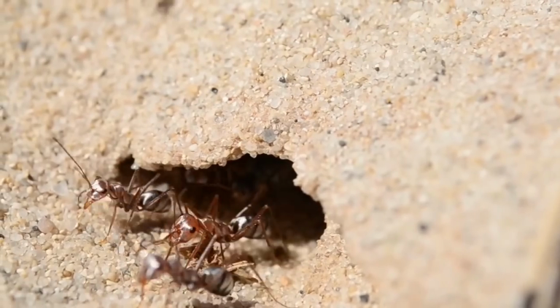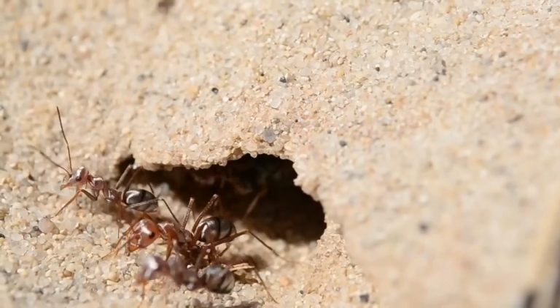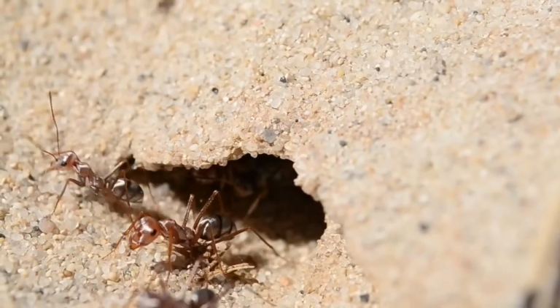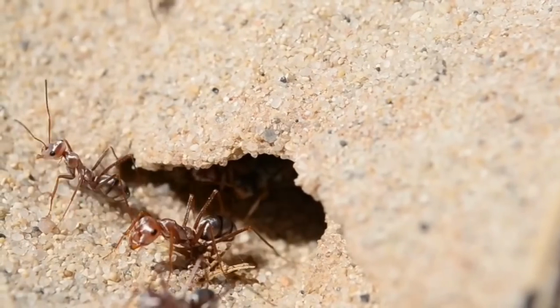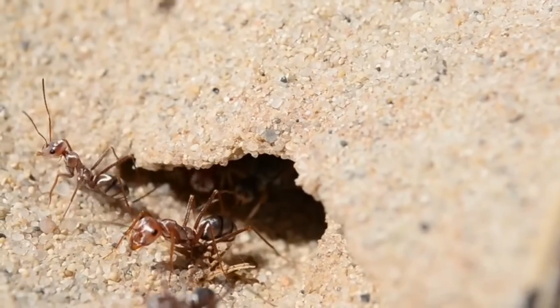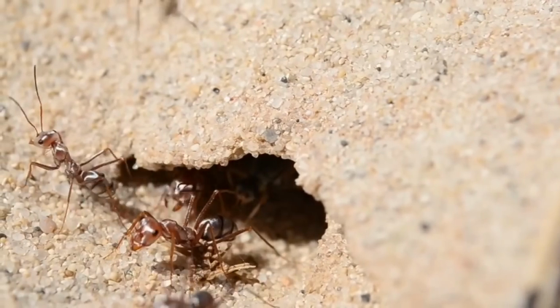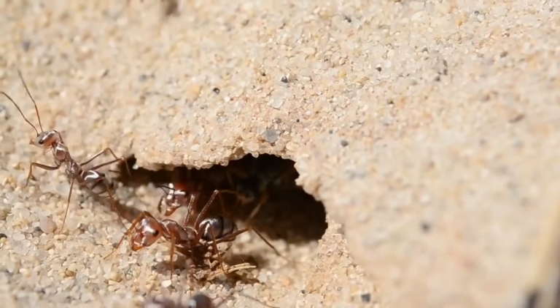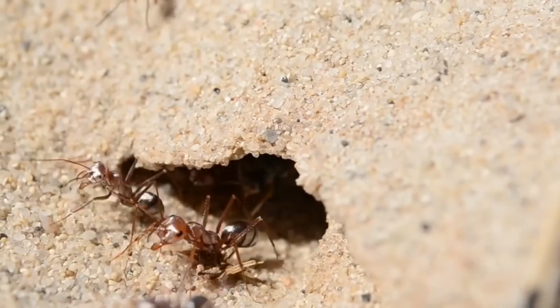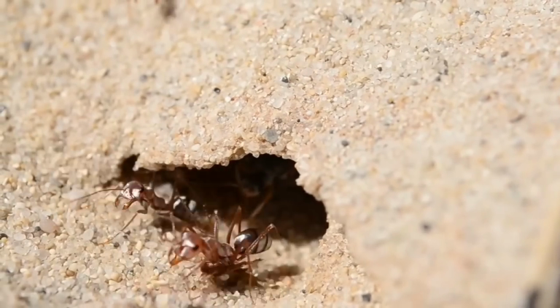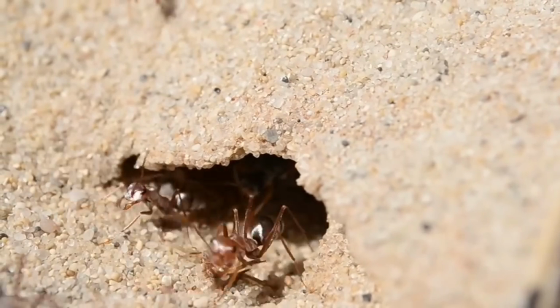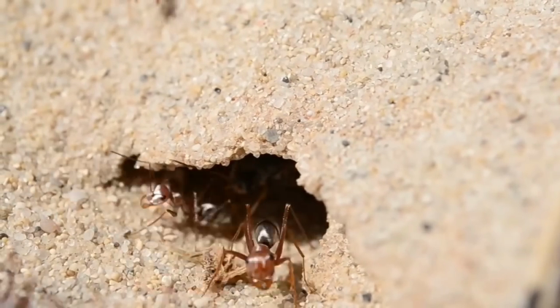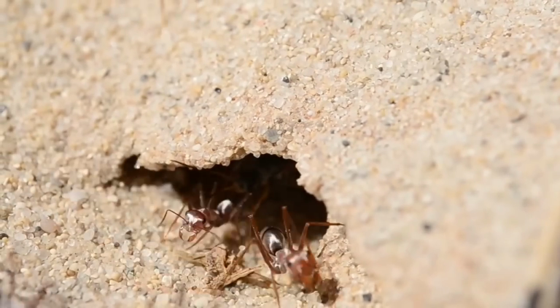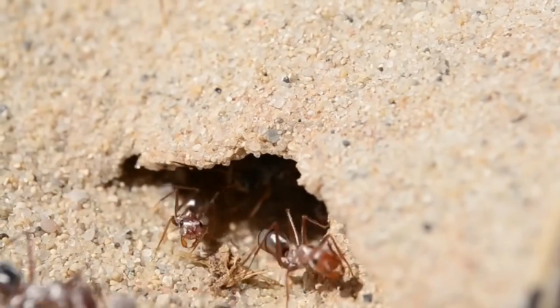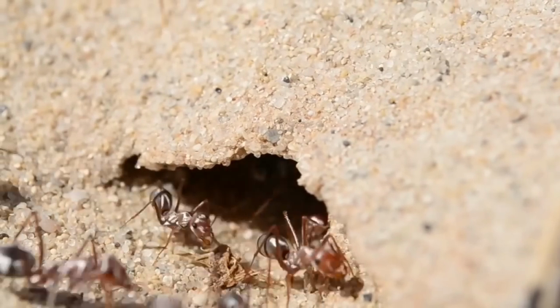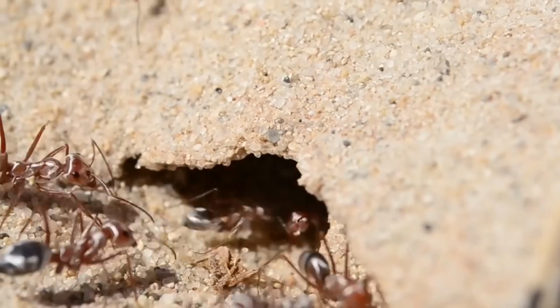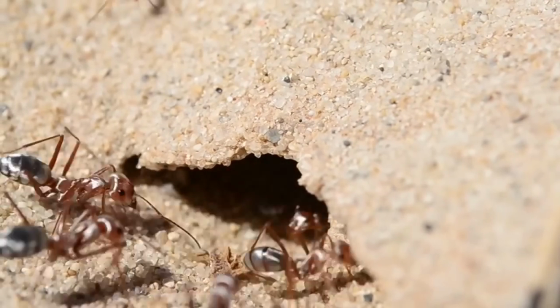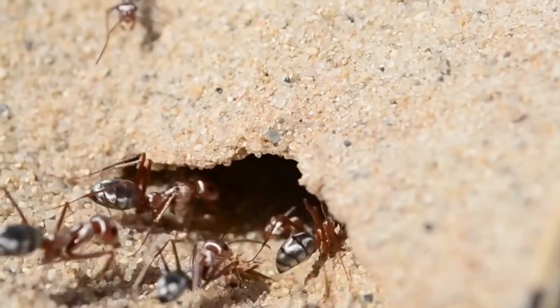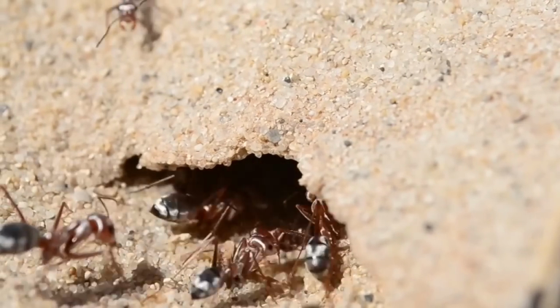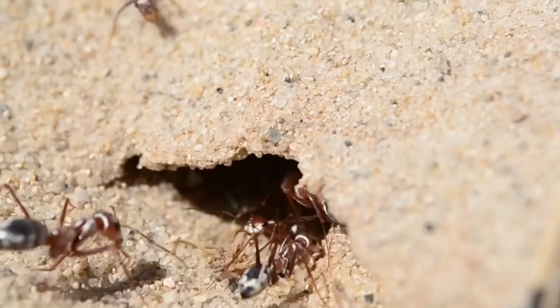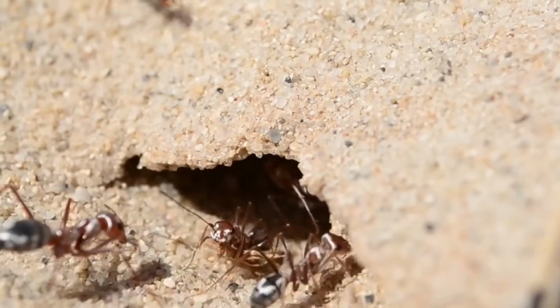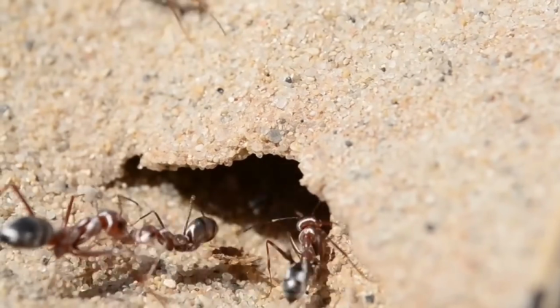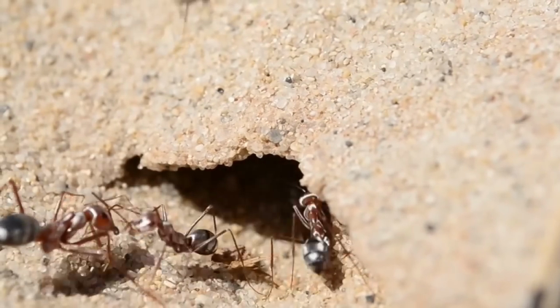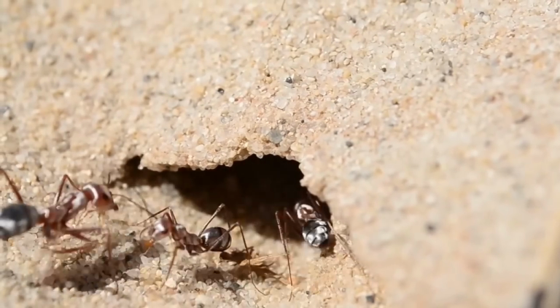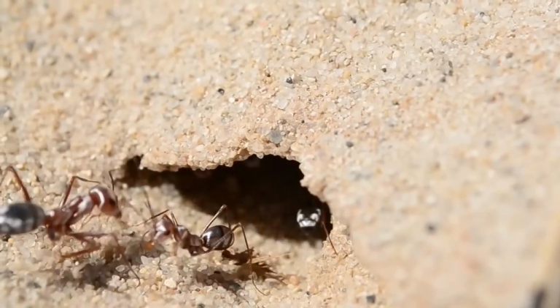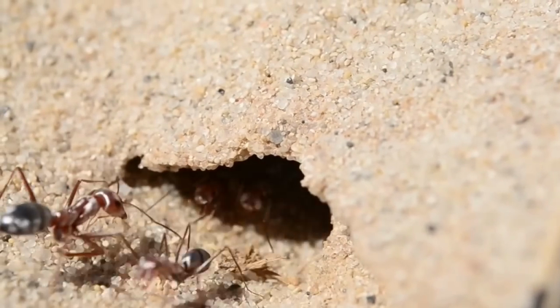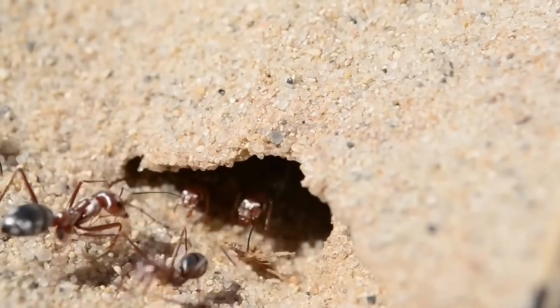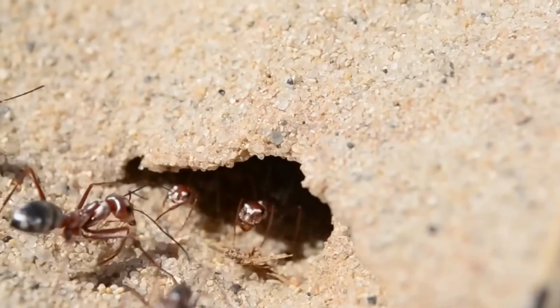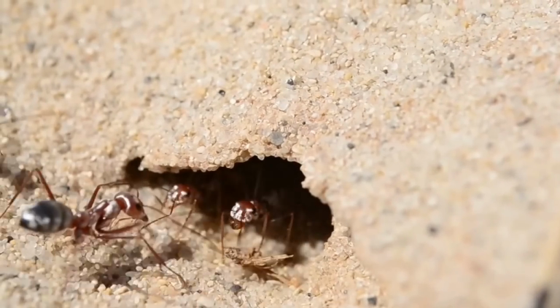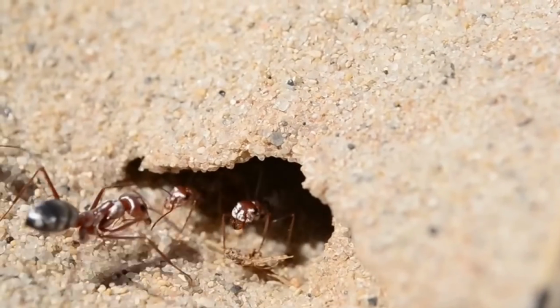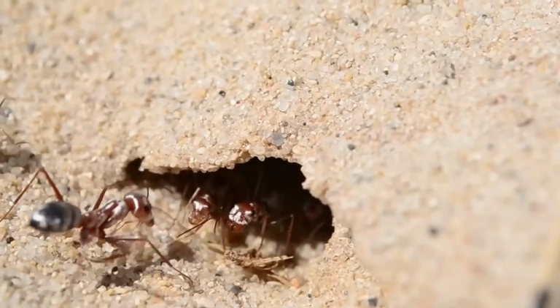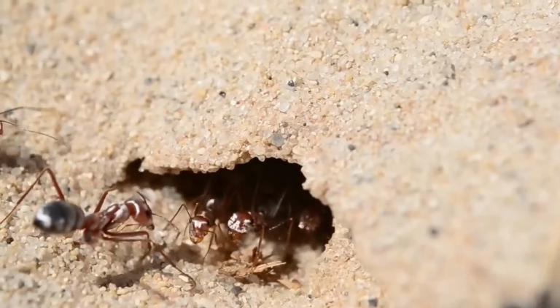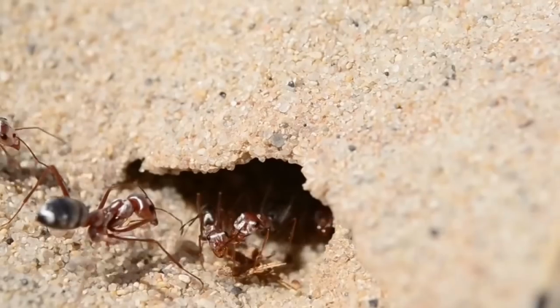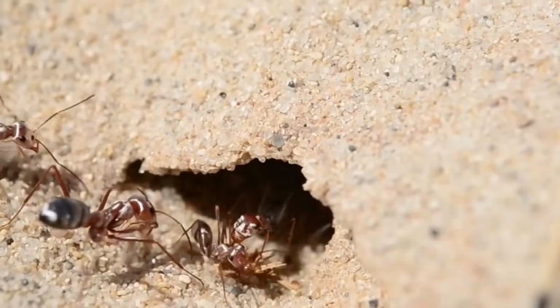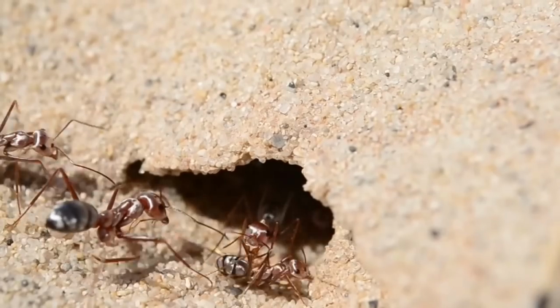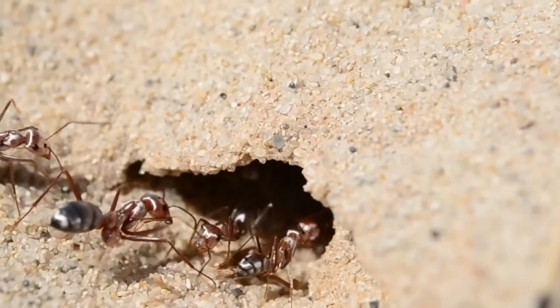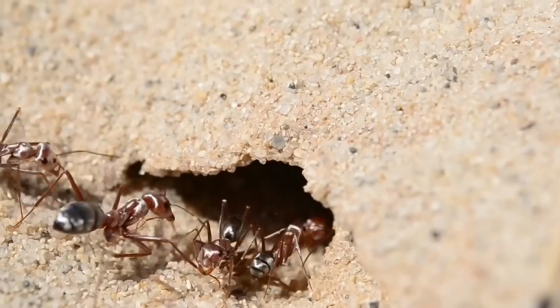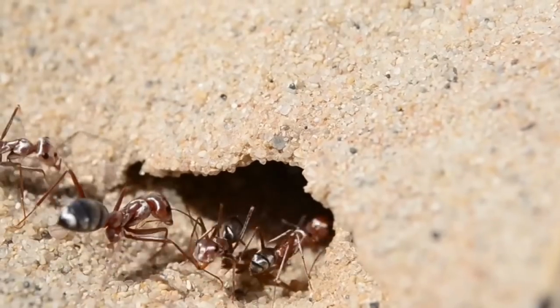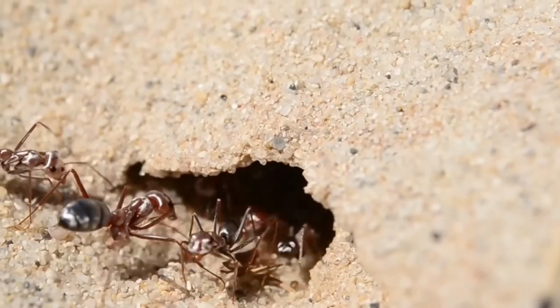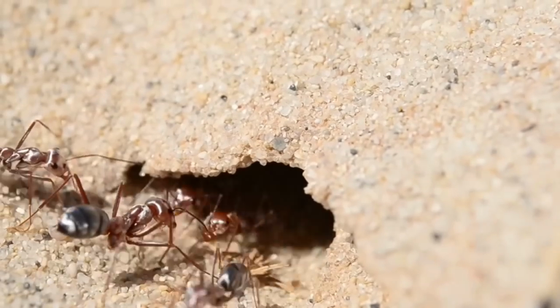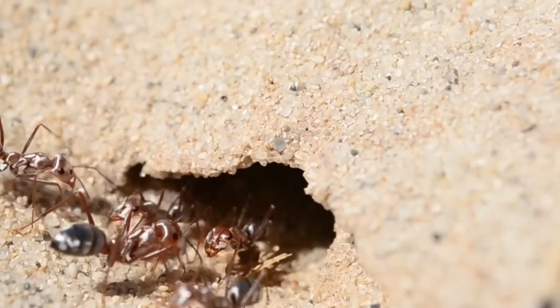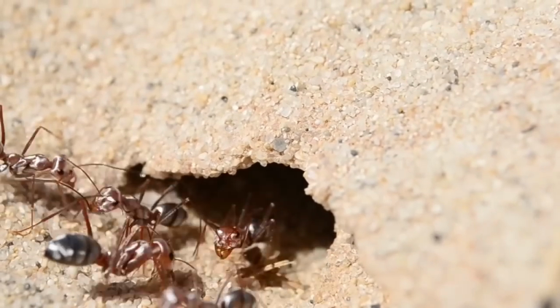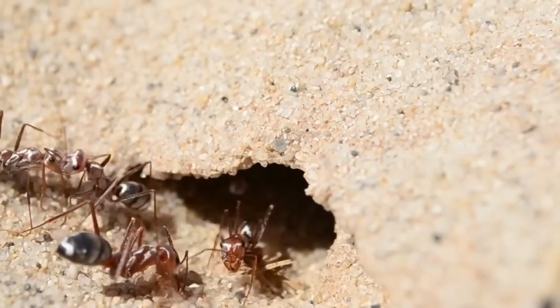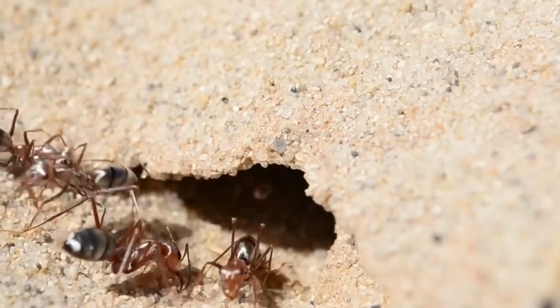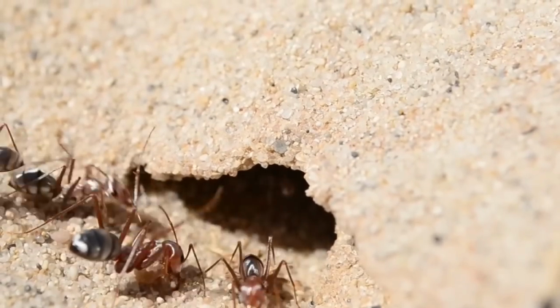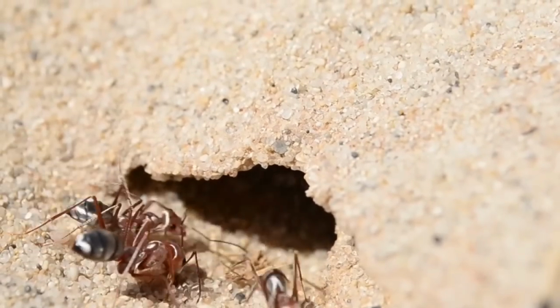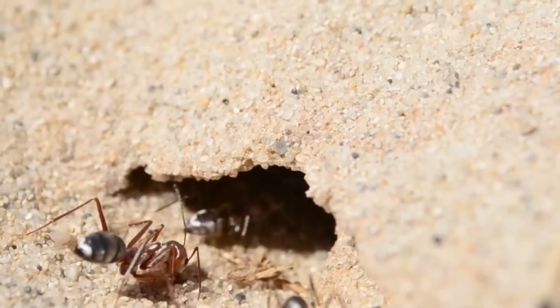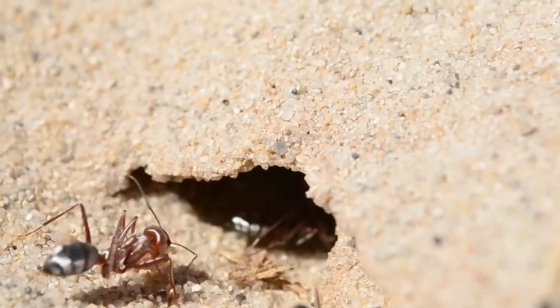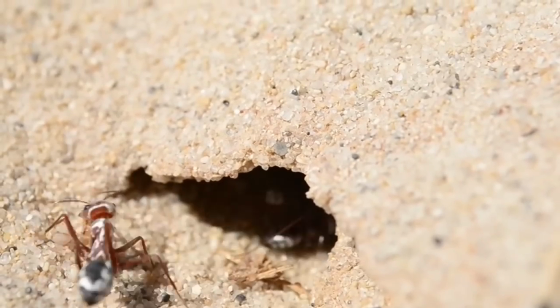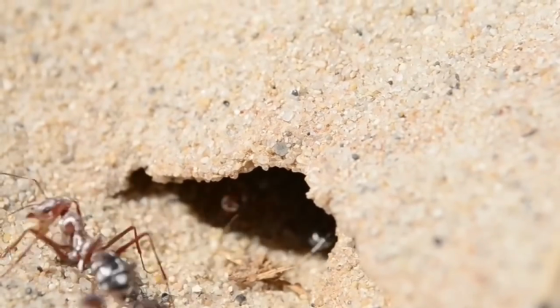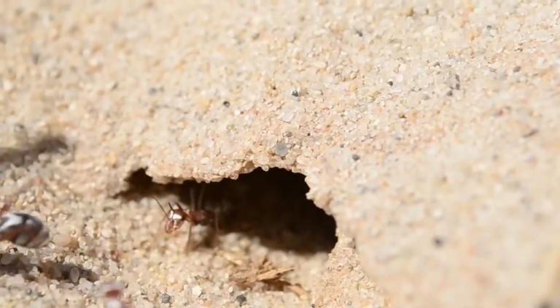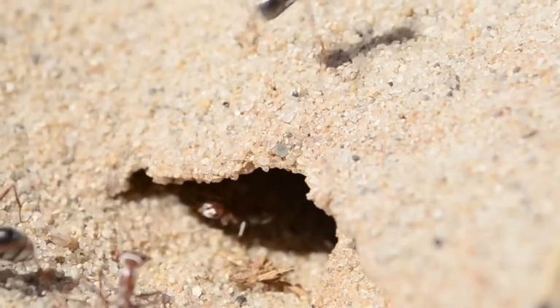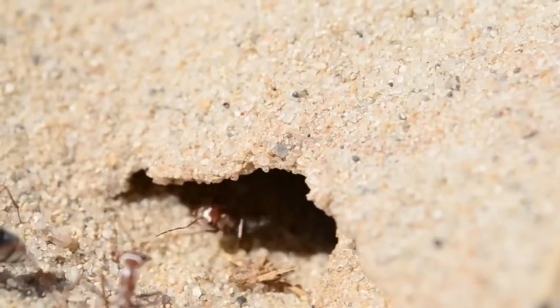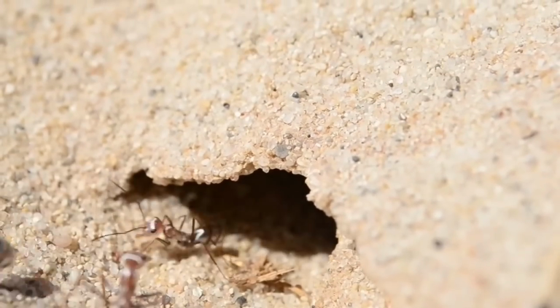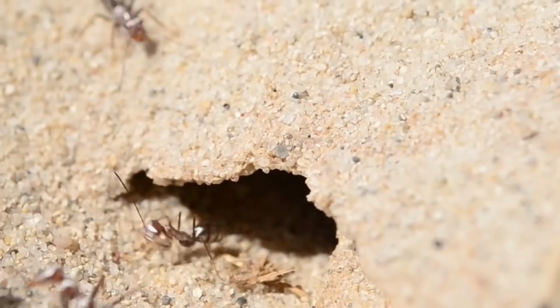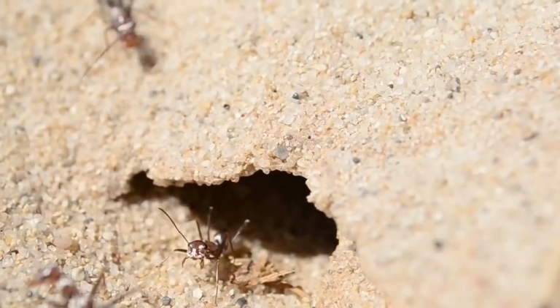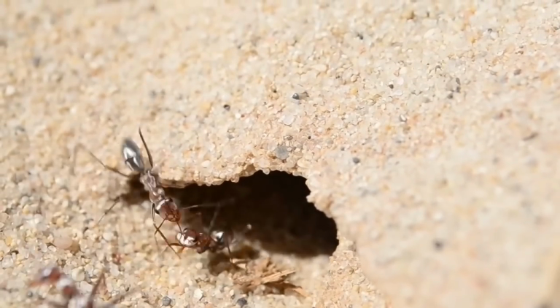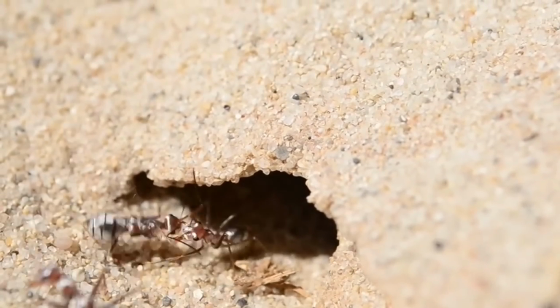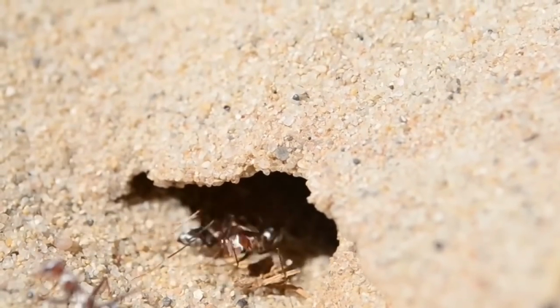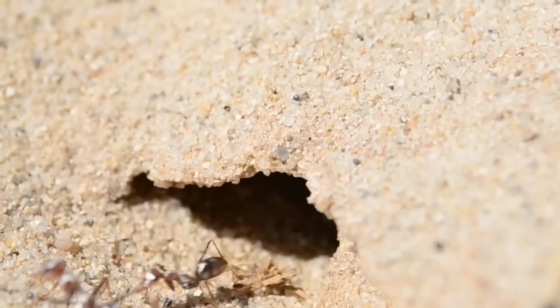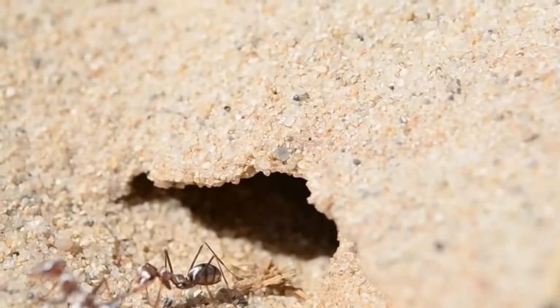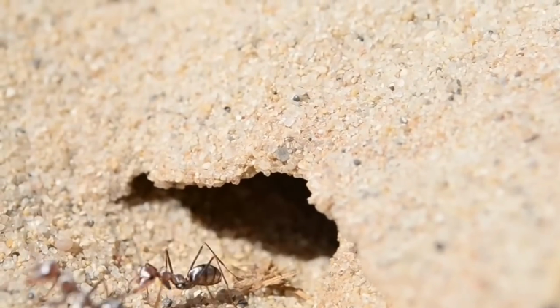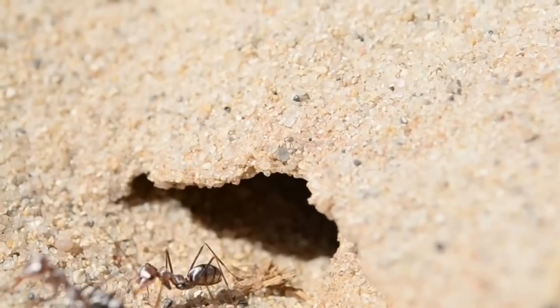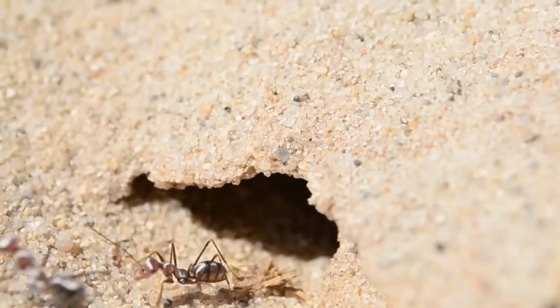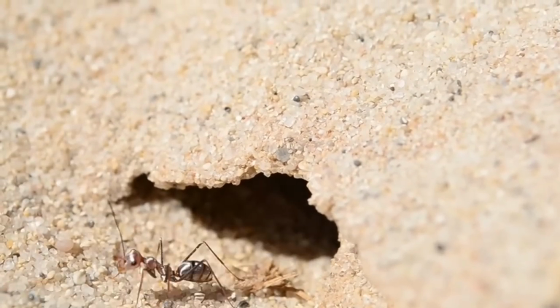They are only active during daytime. When the sun goes down, they close their nests completely.